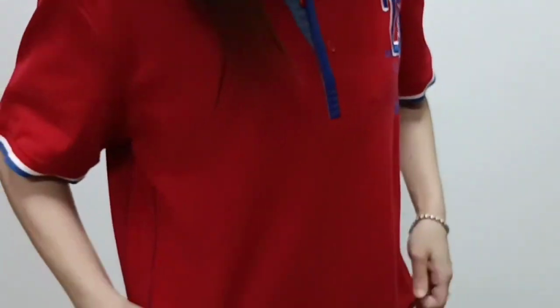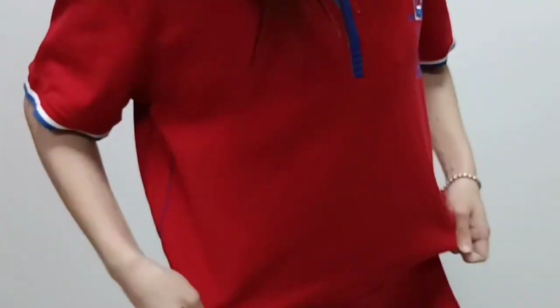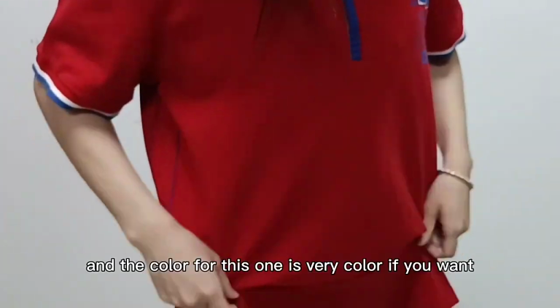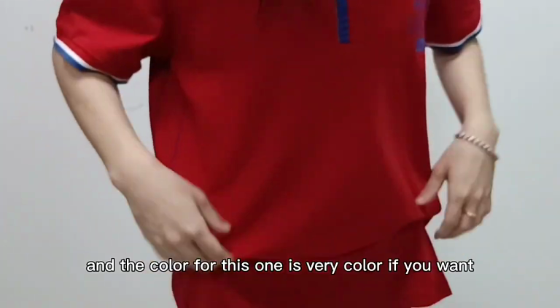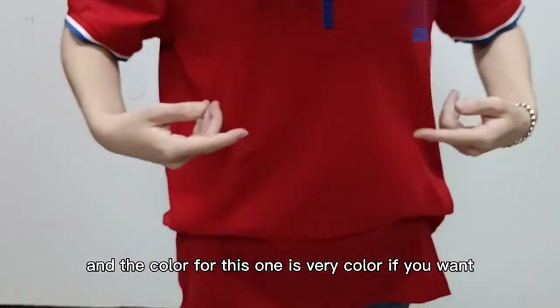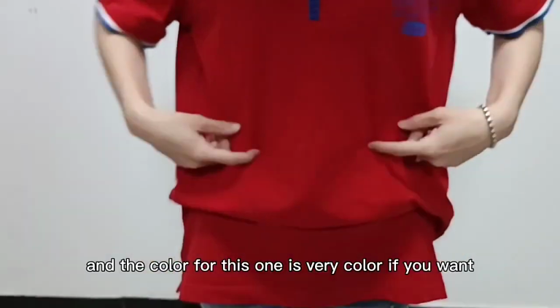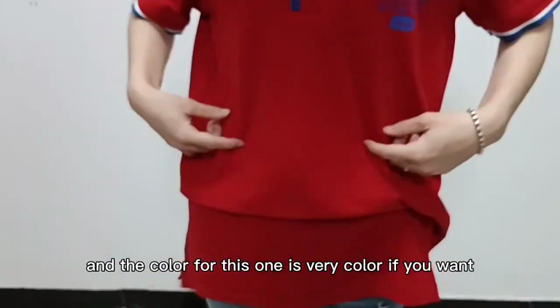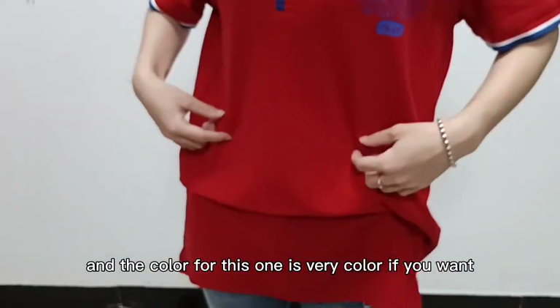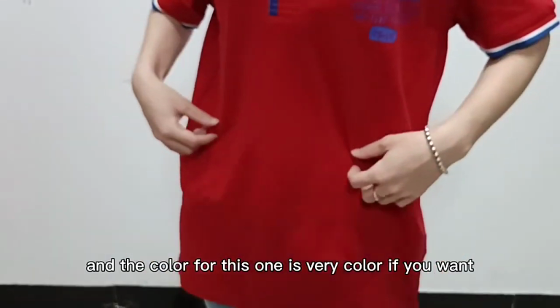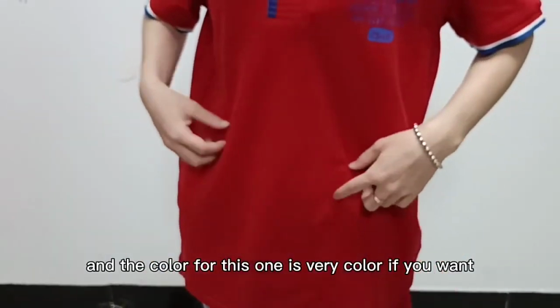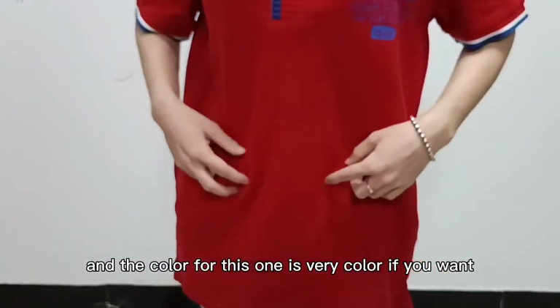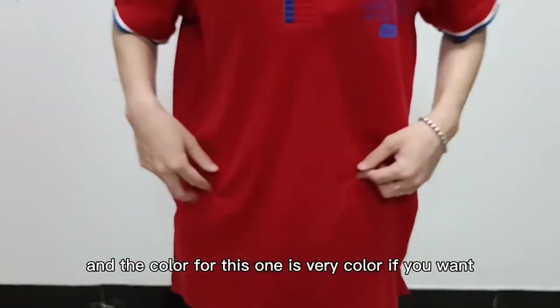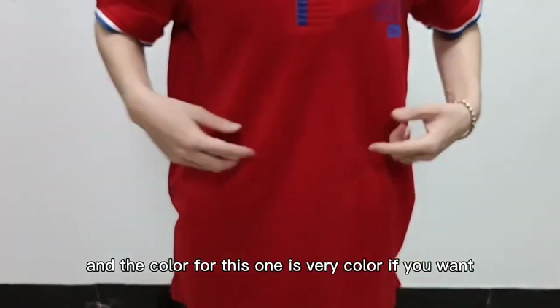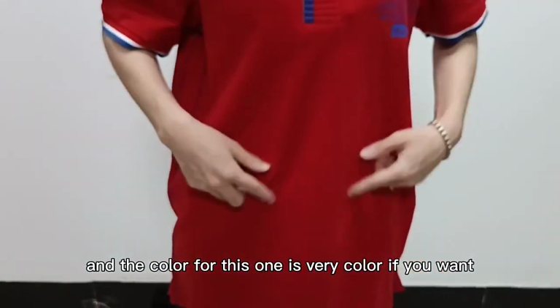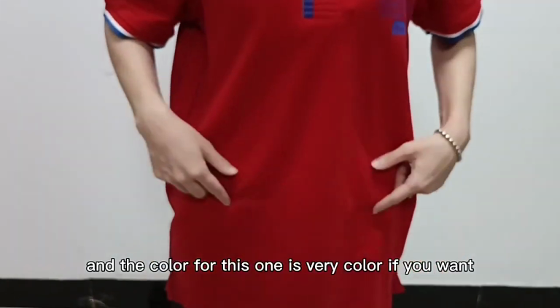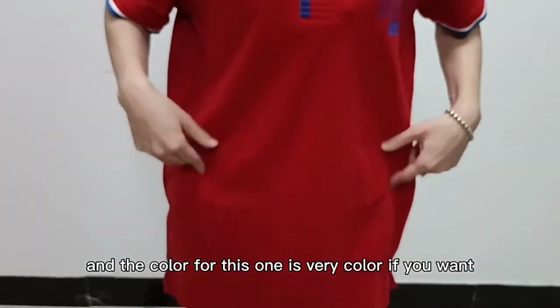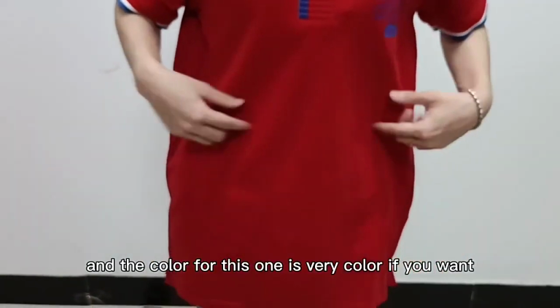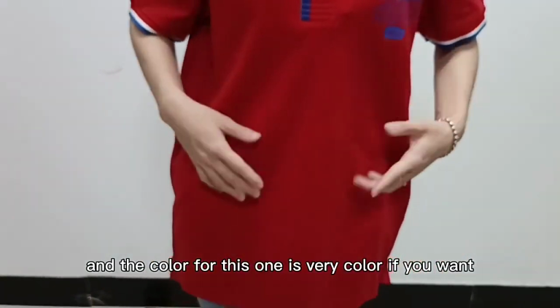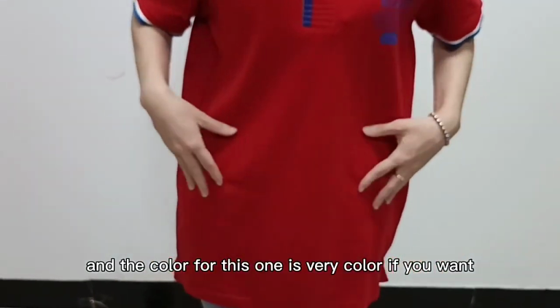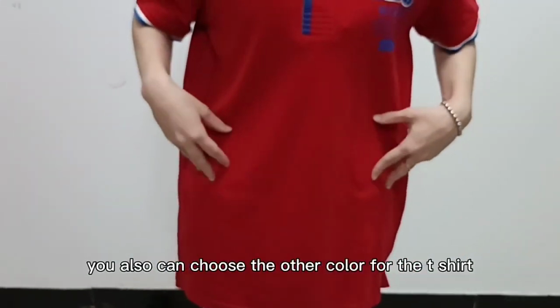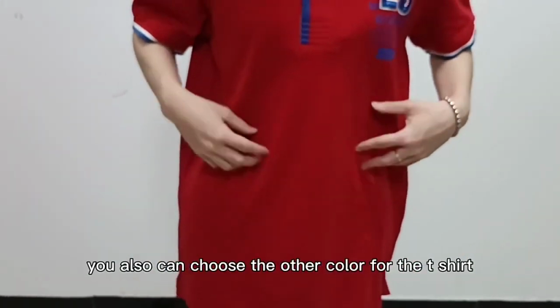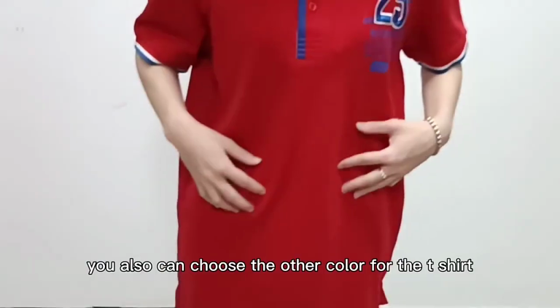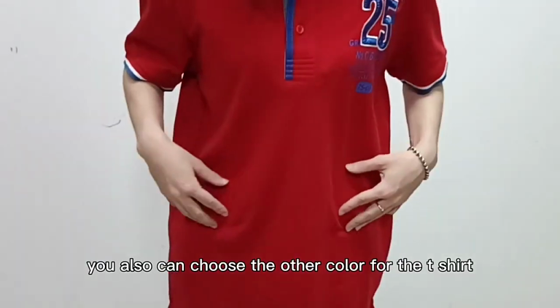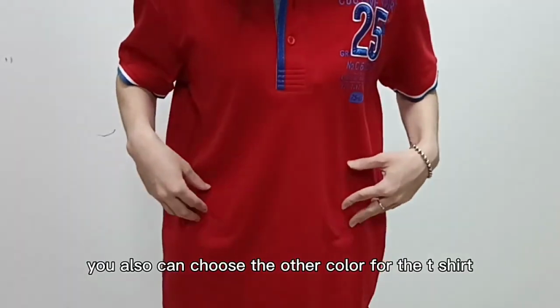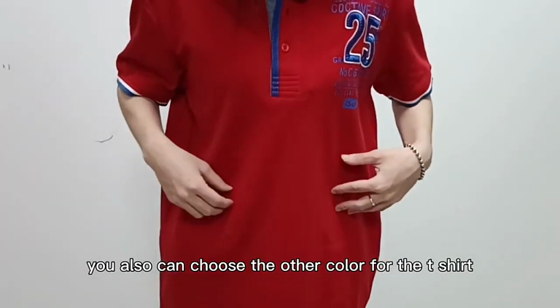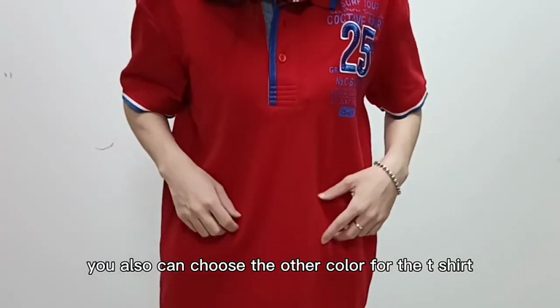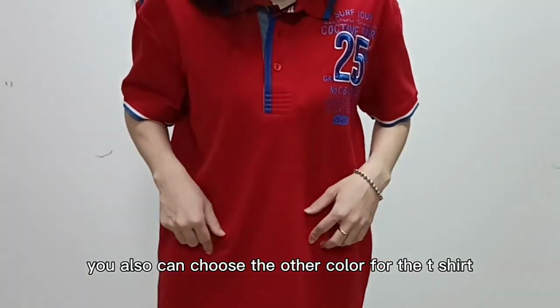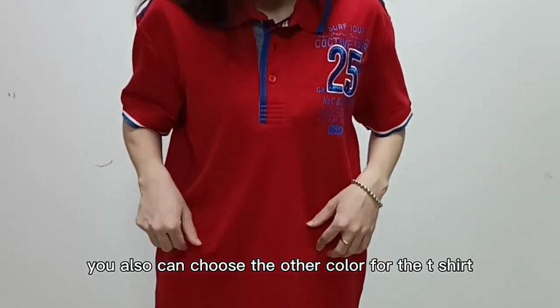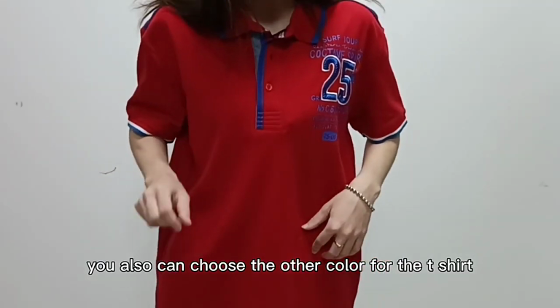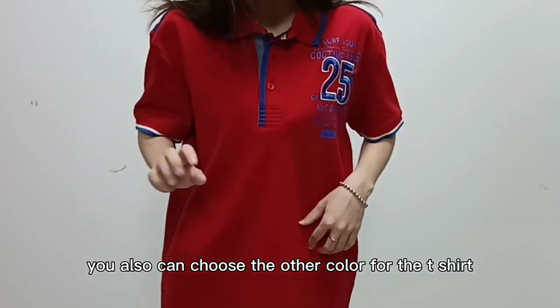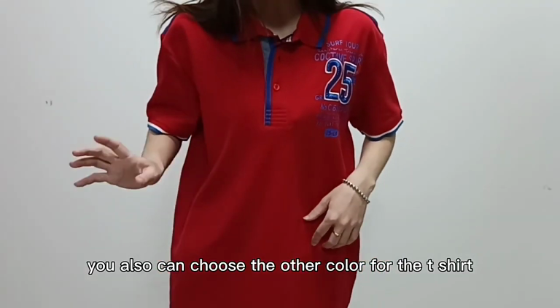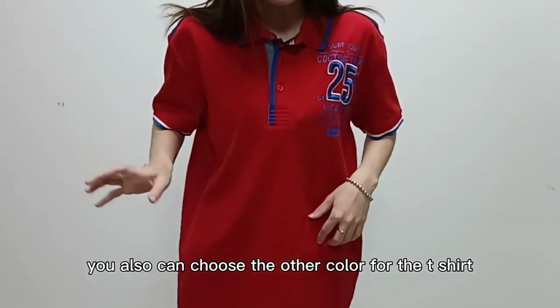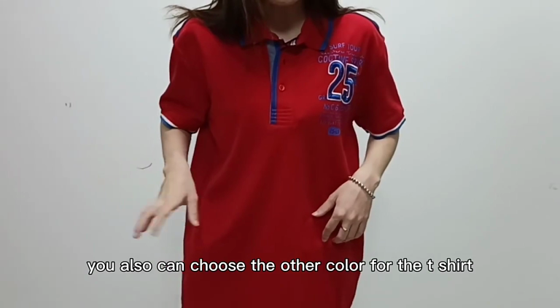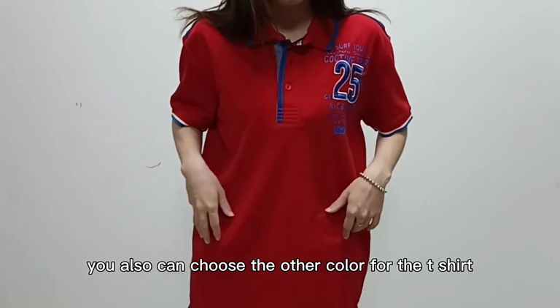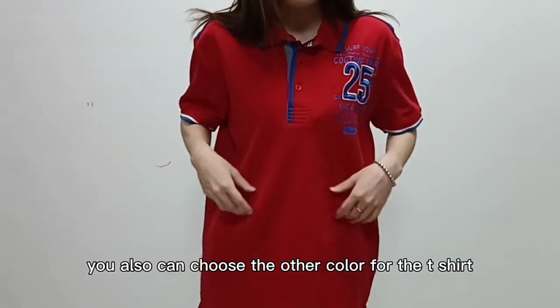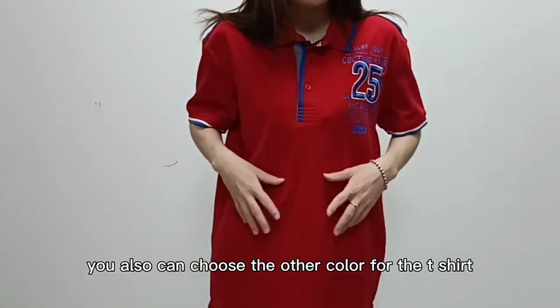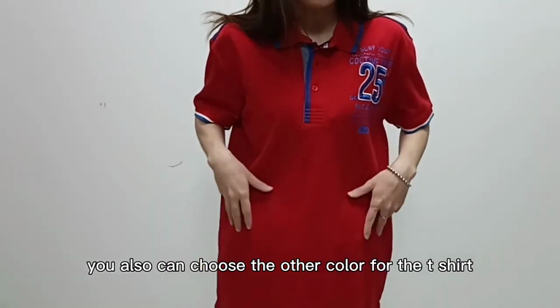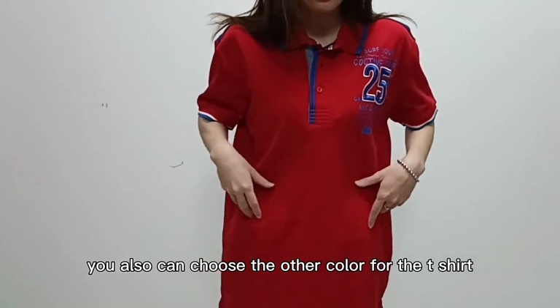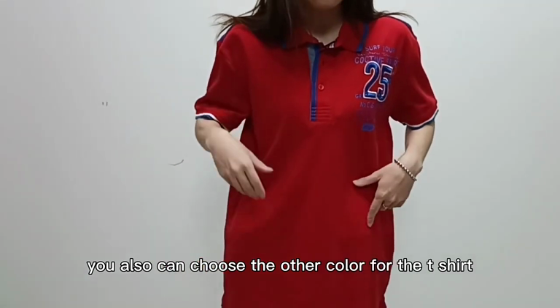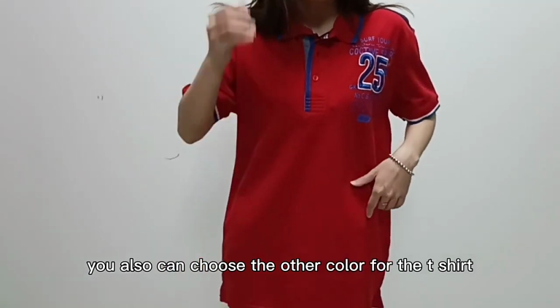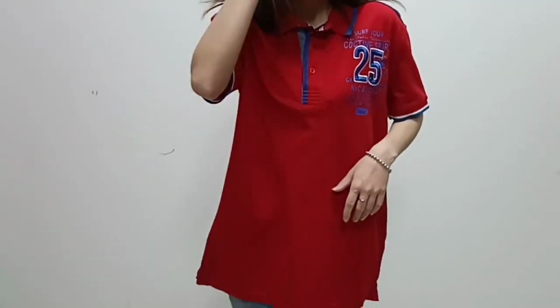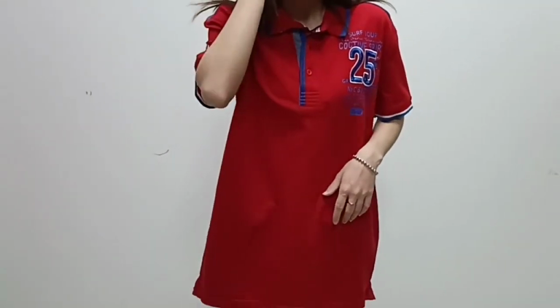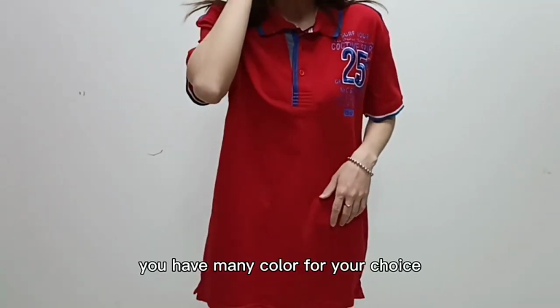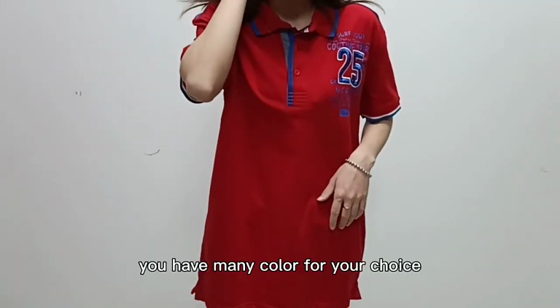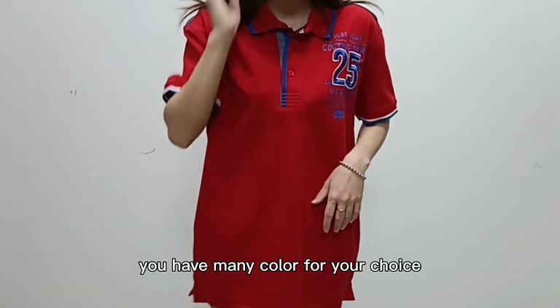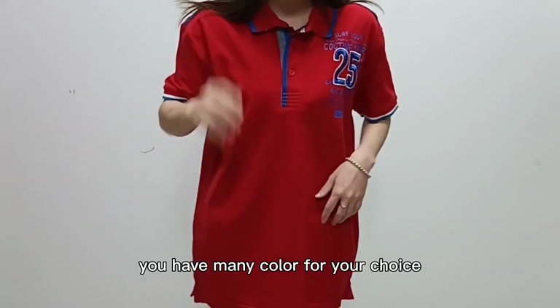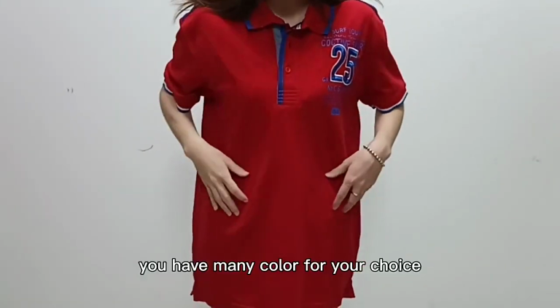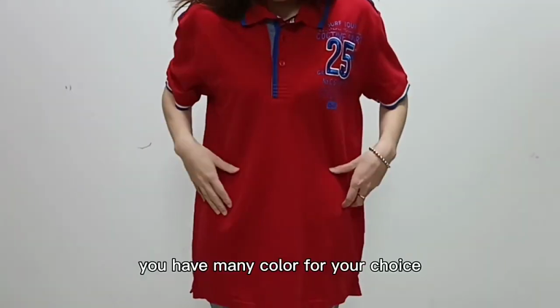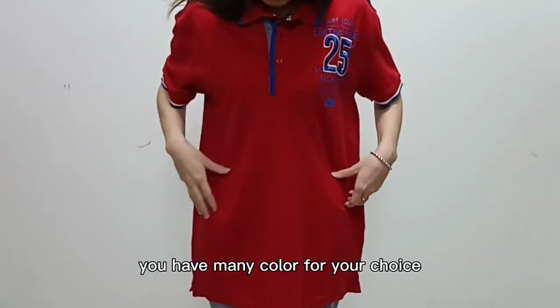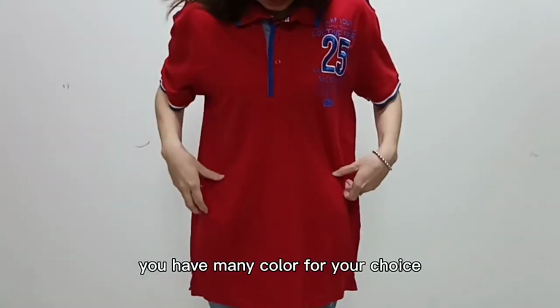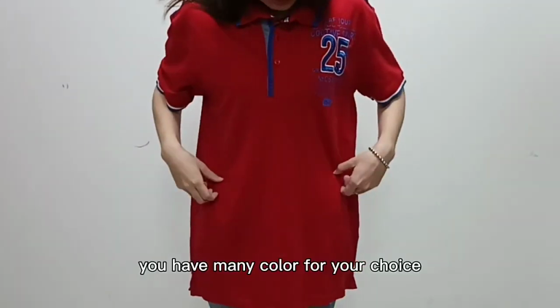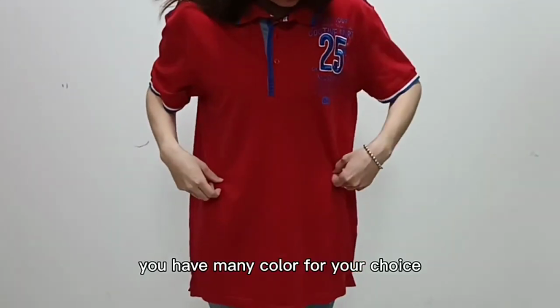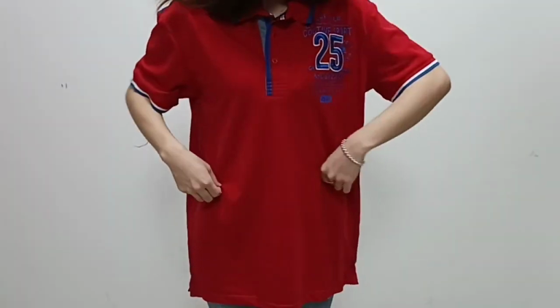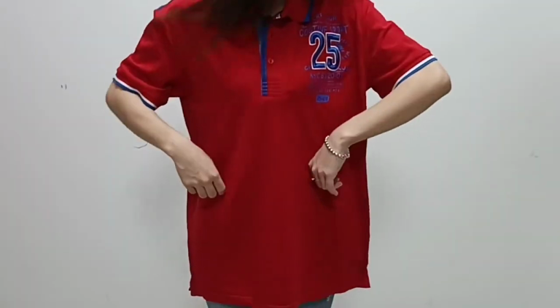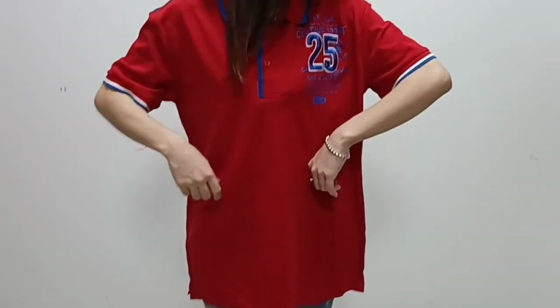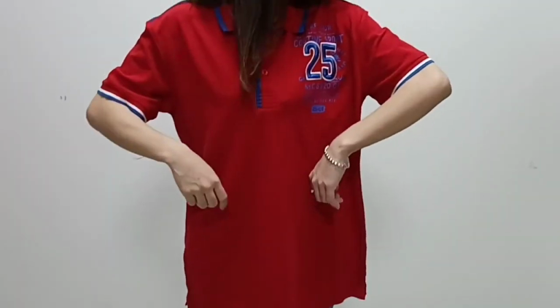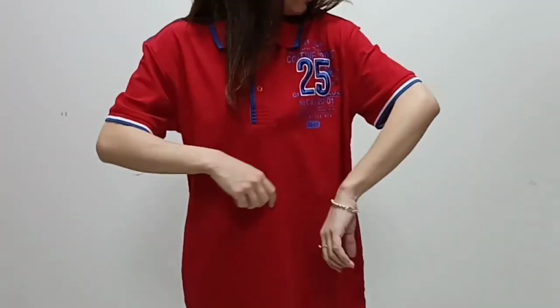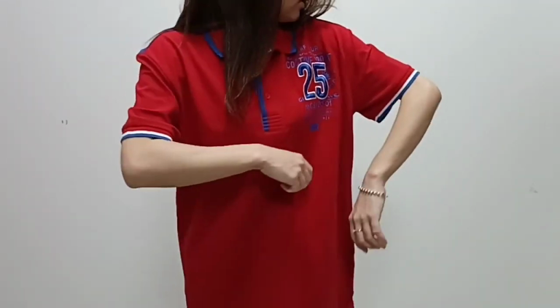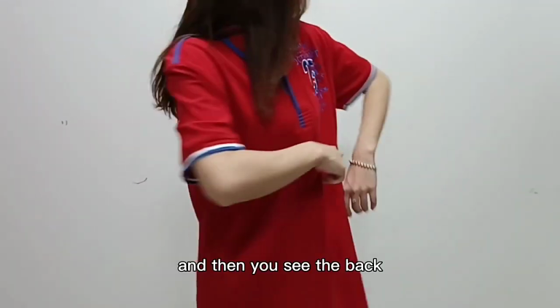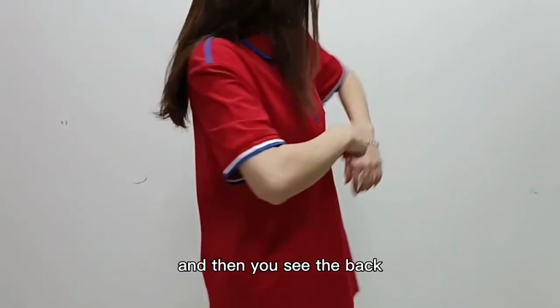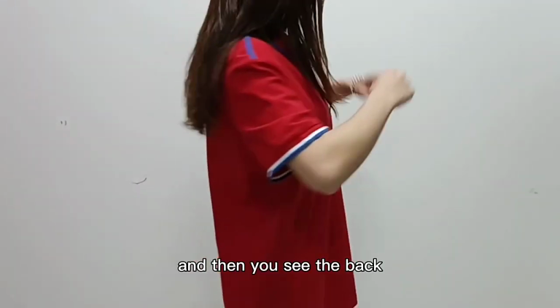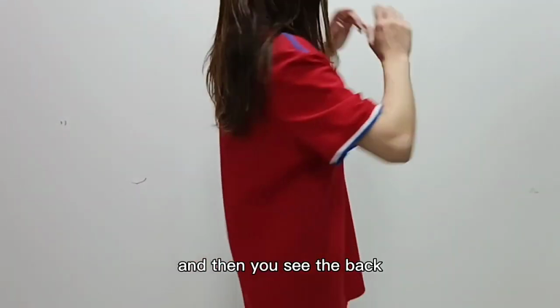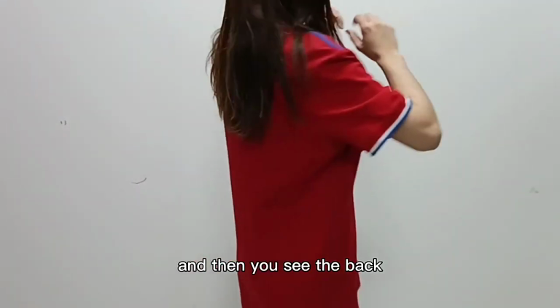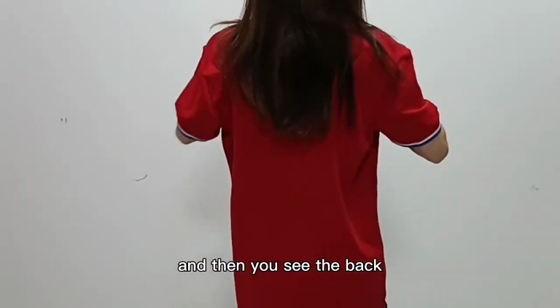The color for this one is a great color. If you prefer, you can also choose other colors for the t-shirt — you have many colors to choose from. And let's see the back.